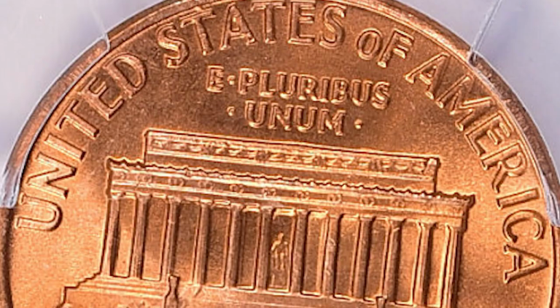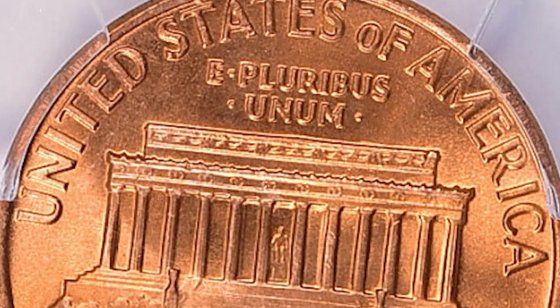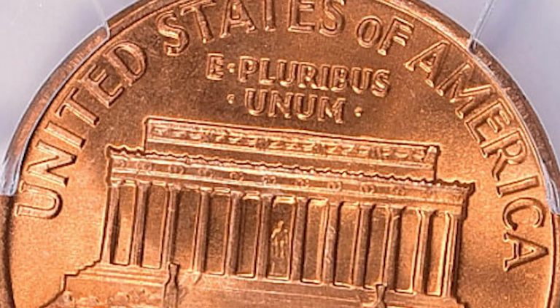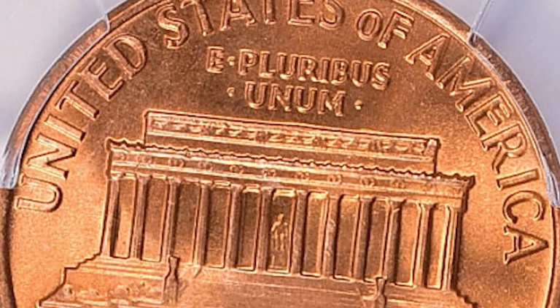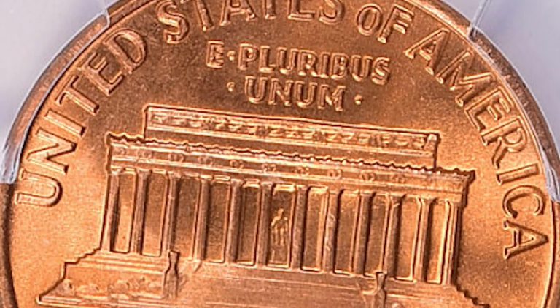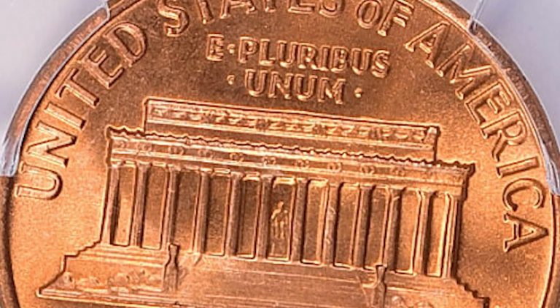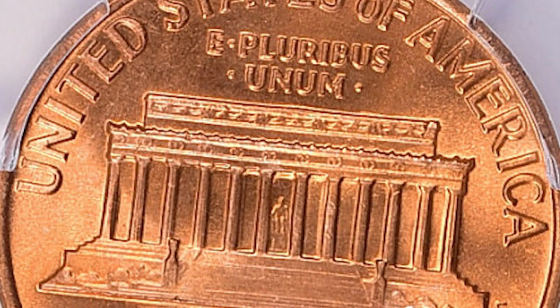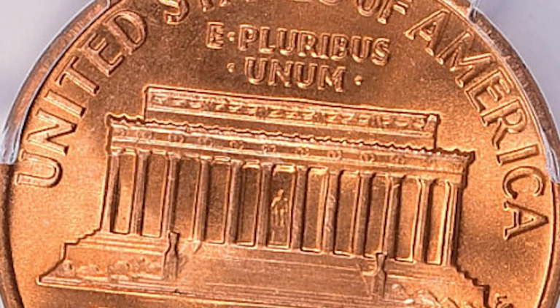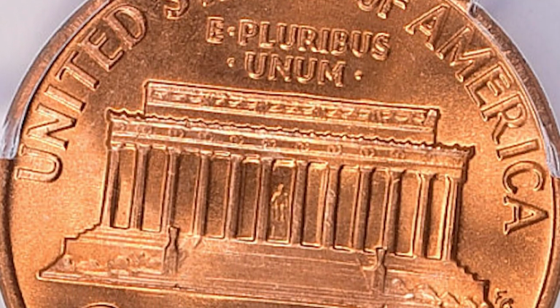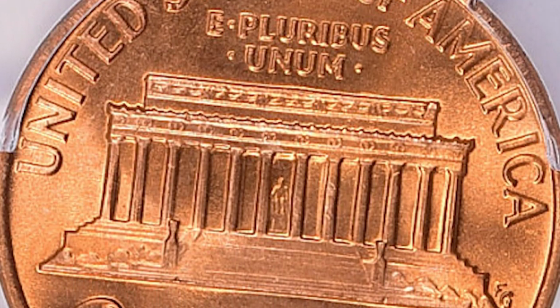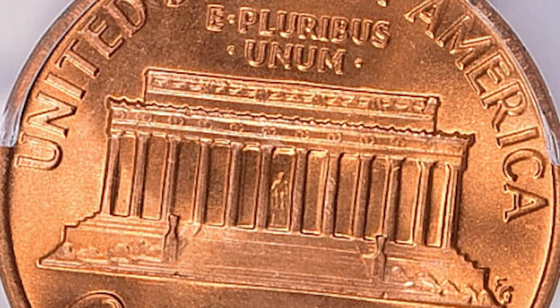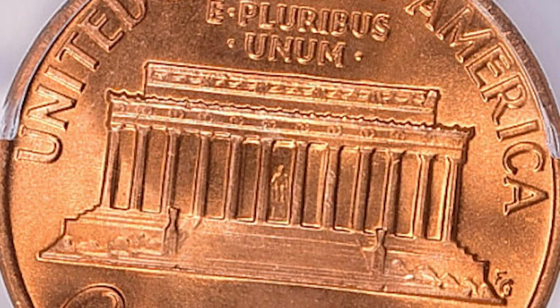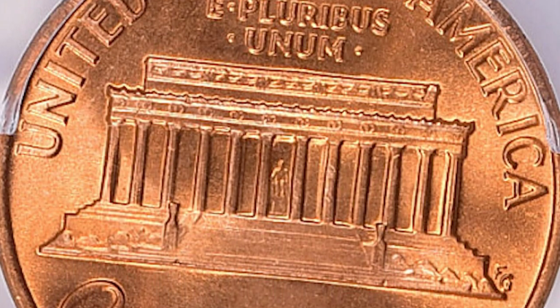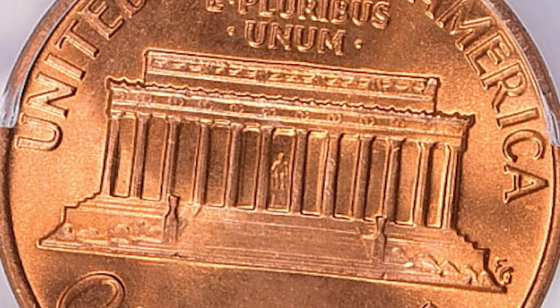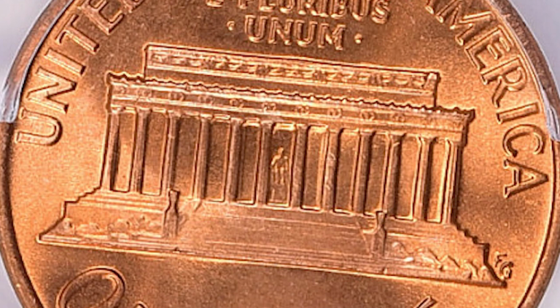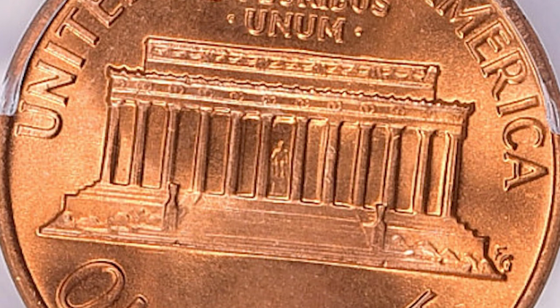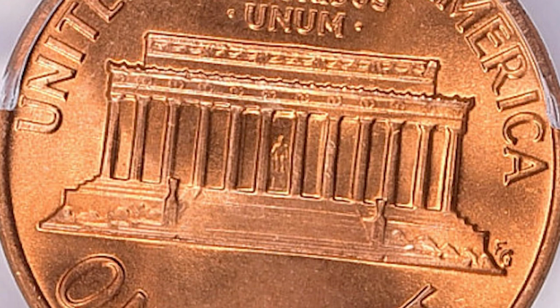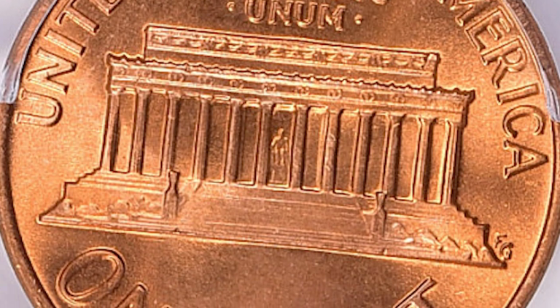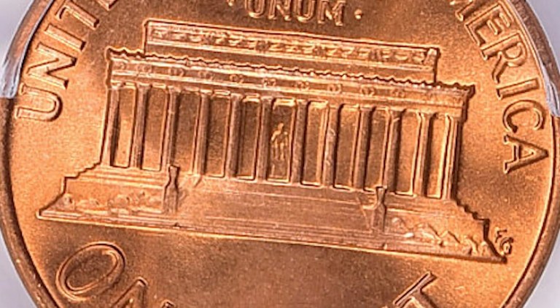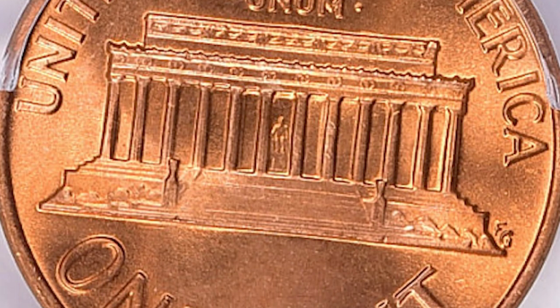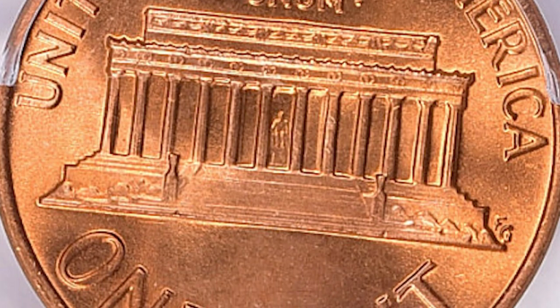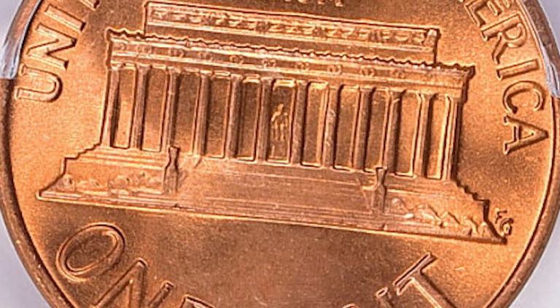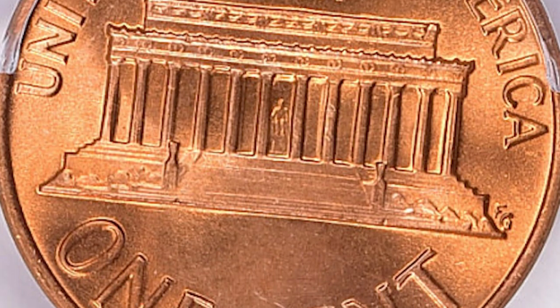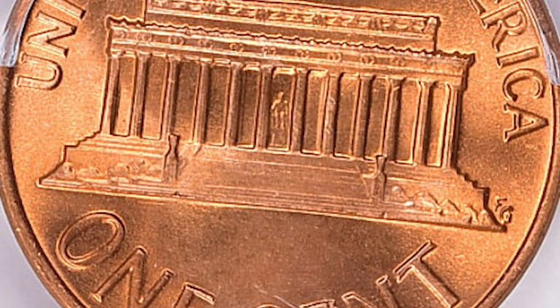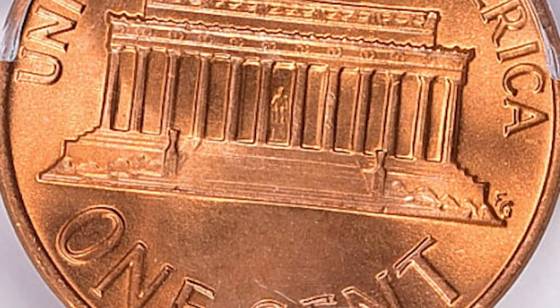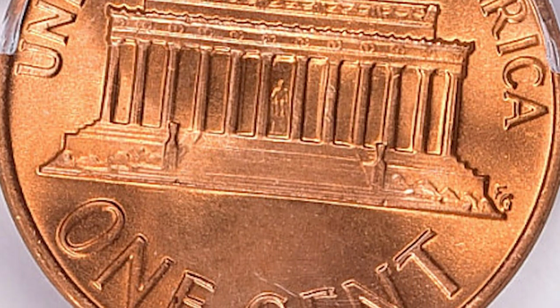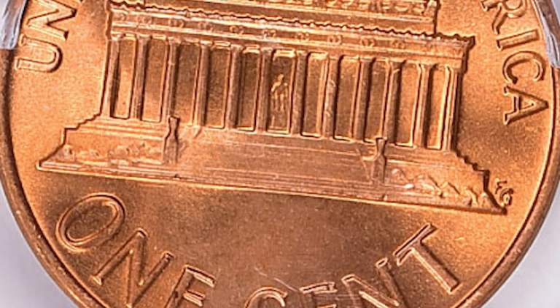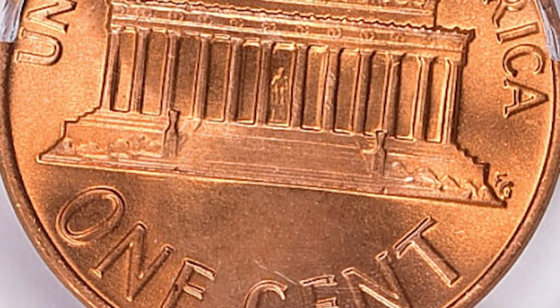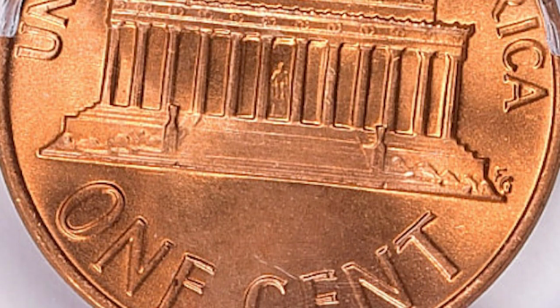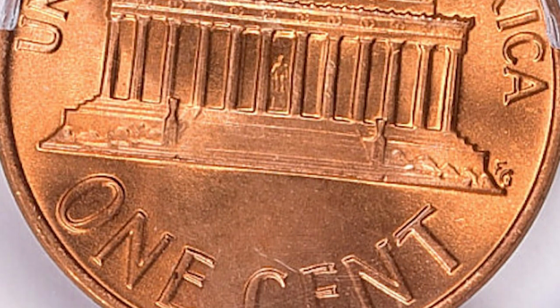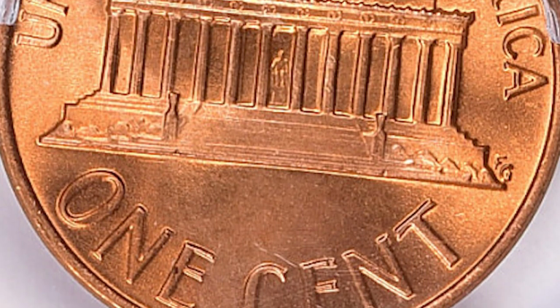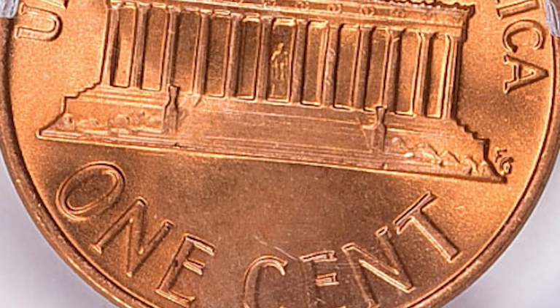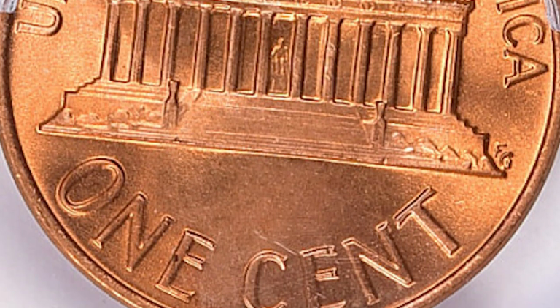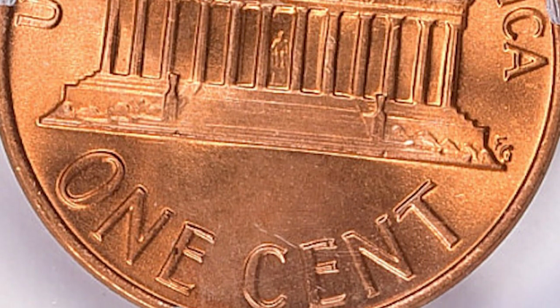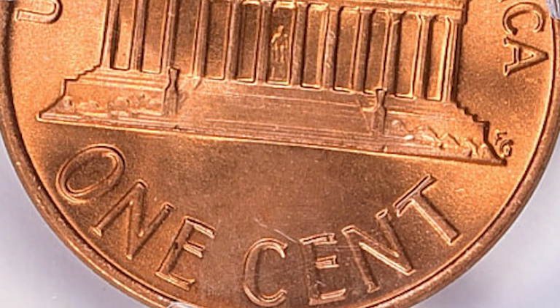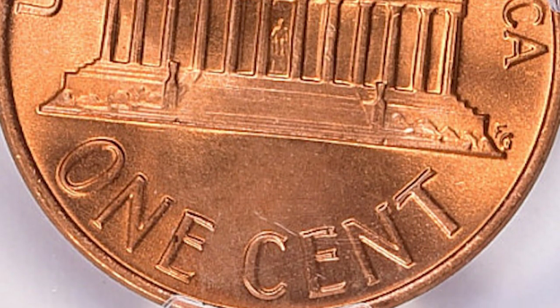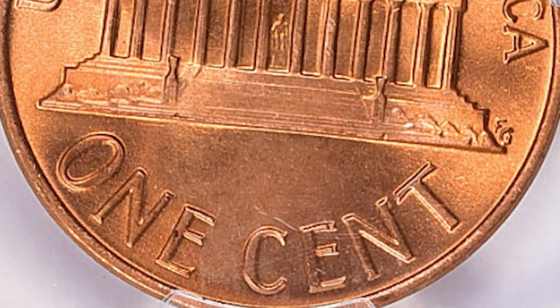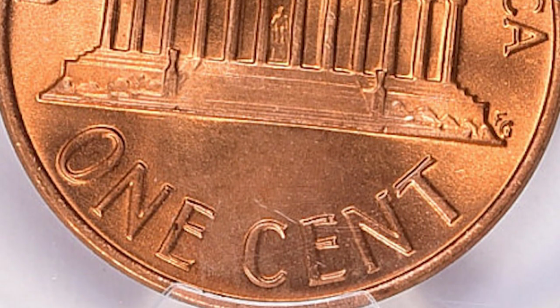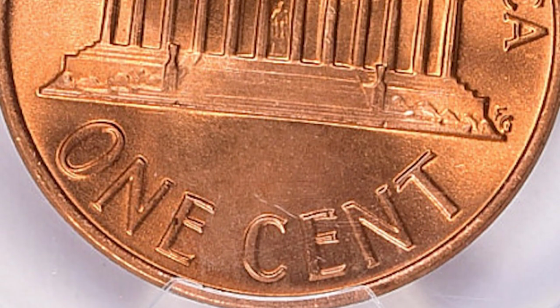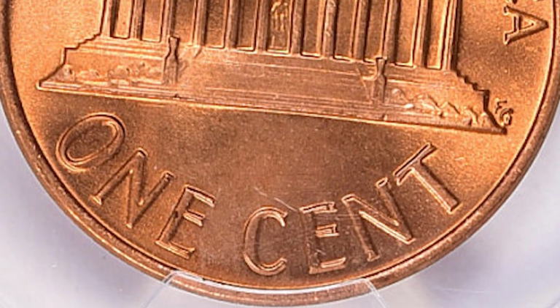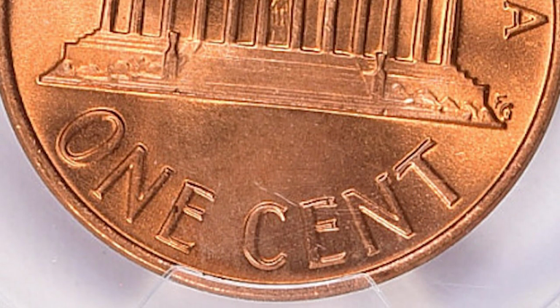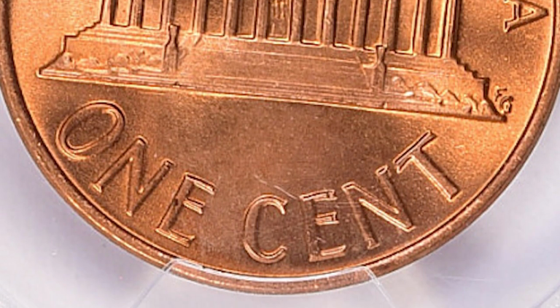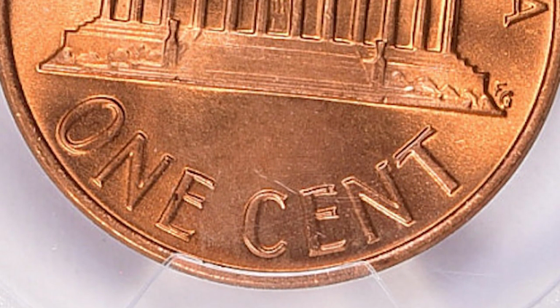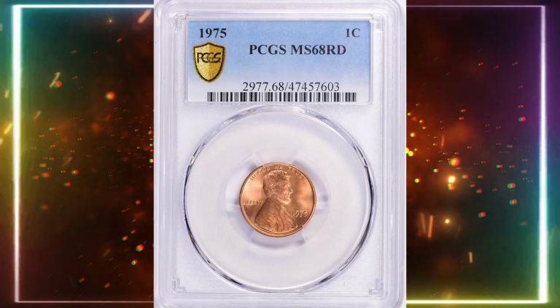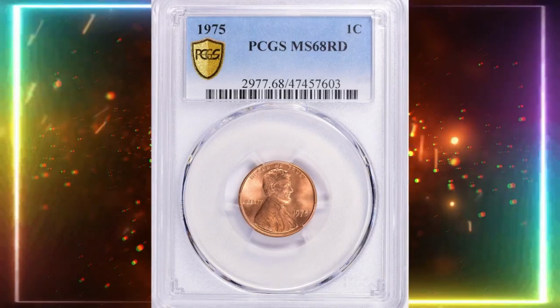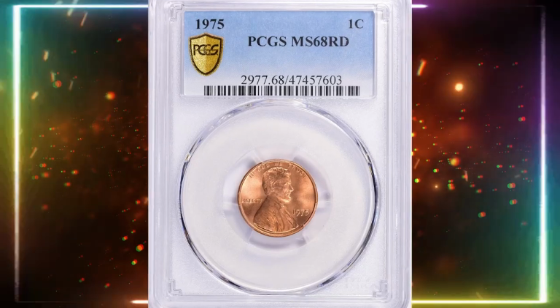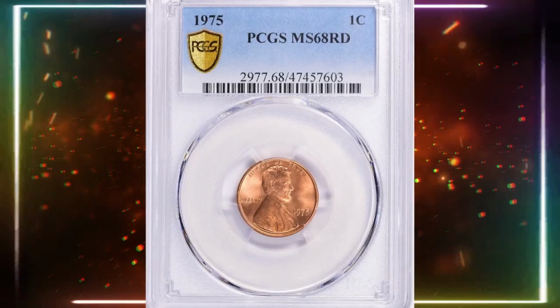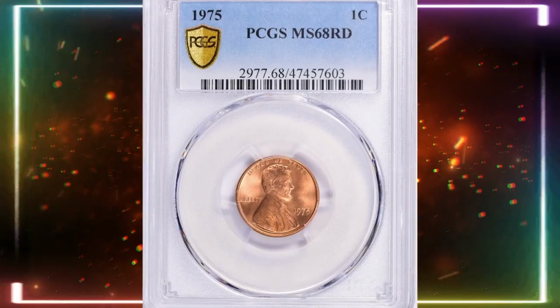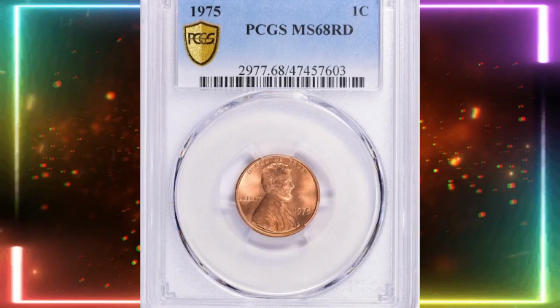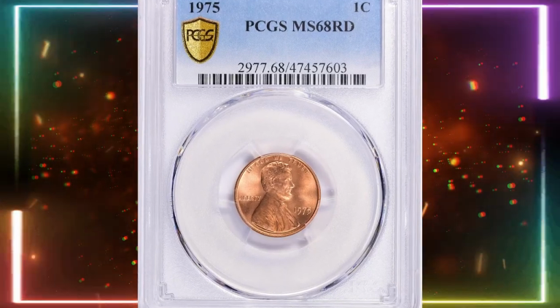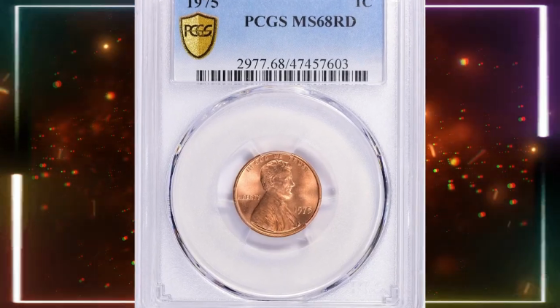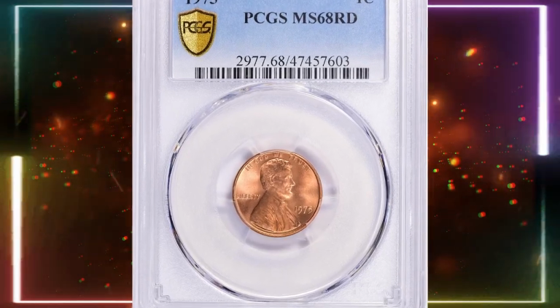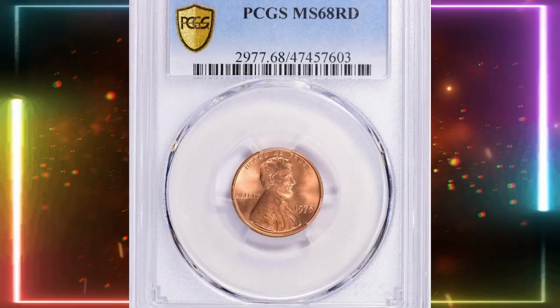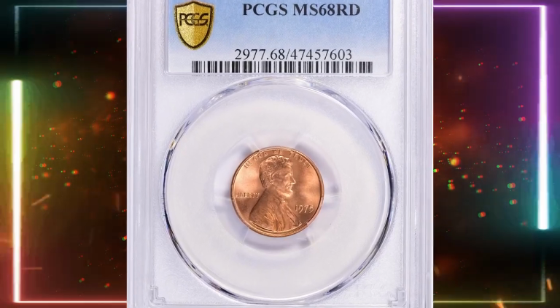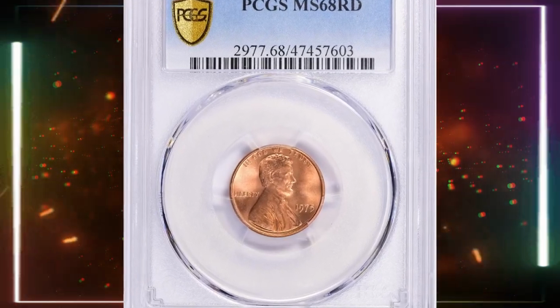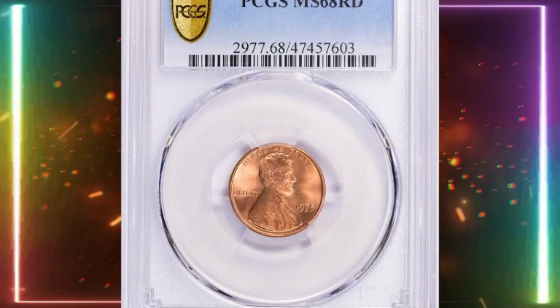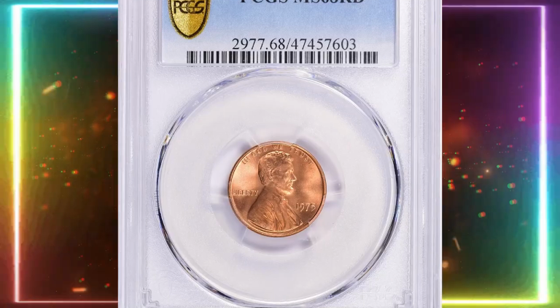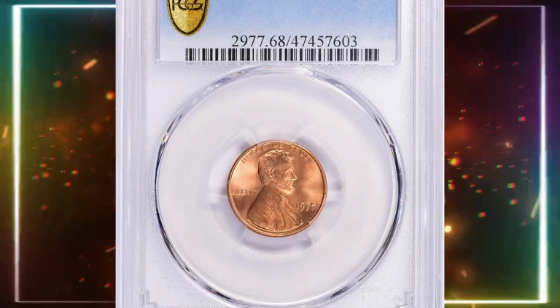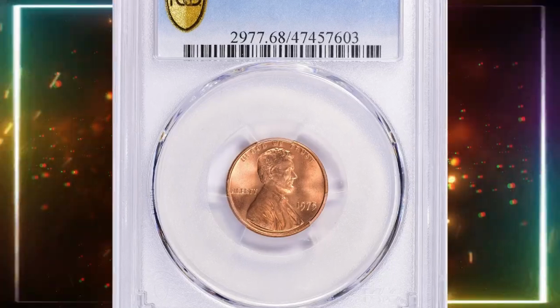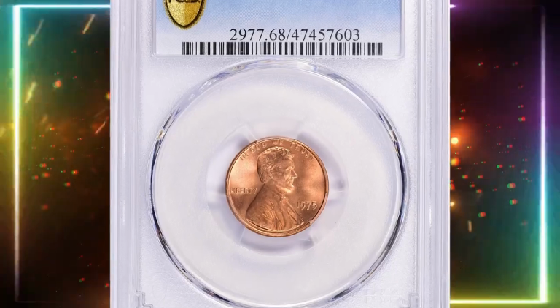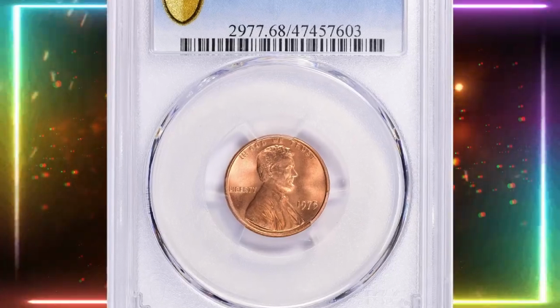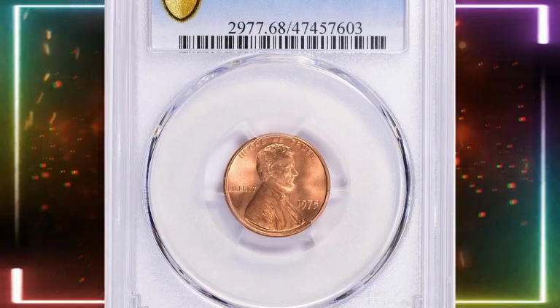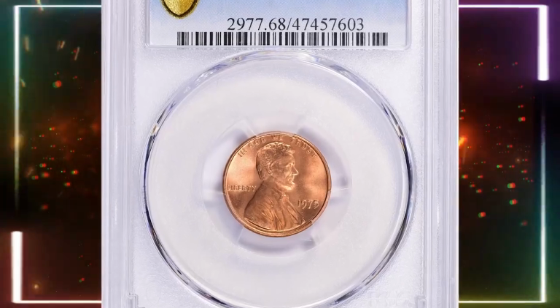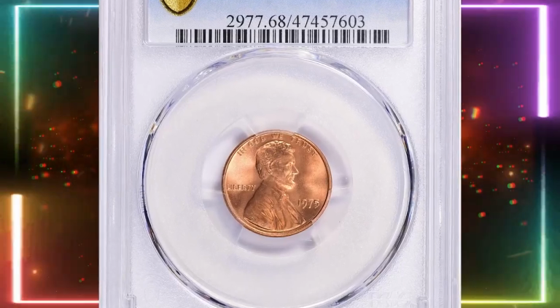The combination of the year, exceptional condition, and red color makes it highly desirable and valuable among numismatists.